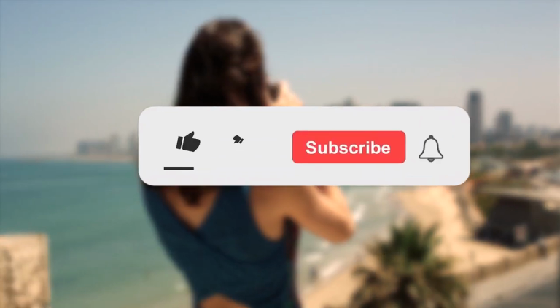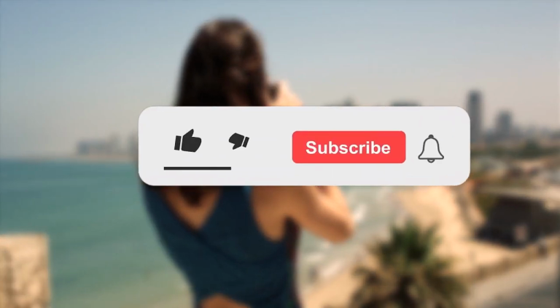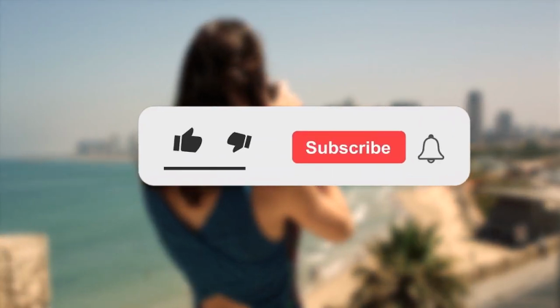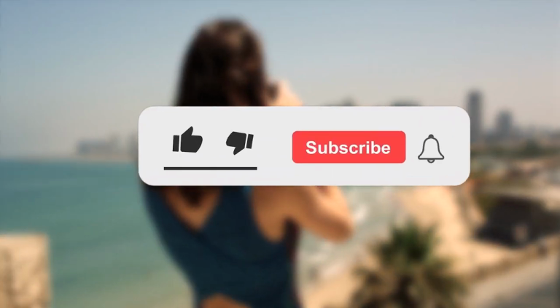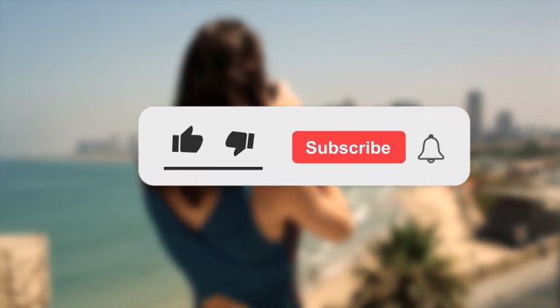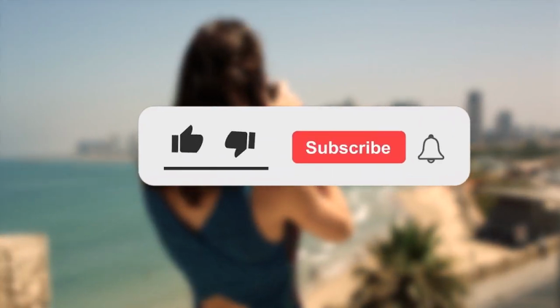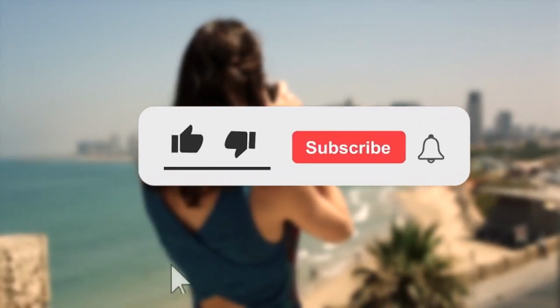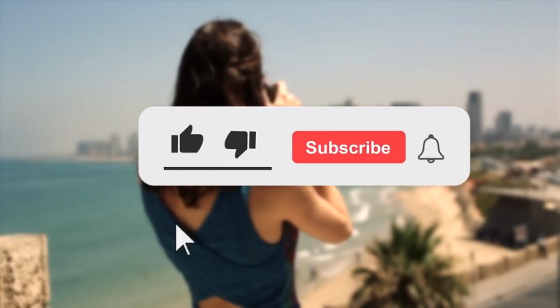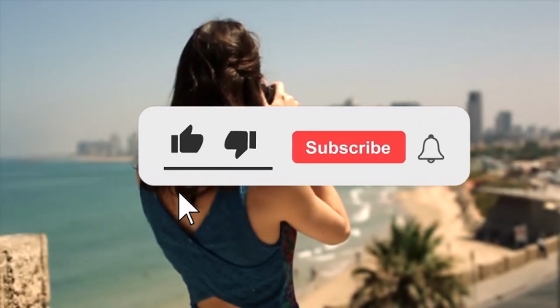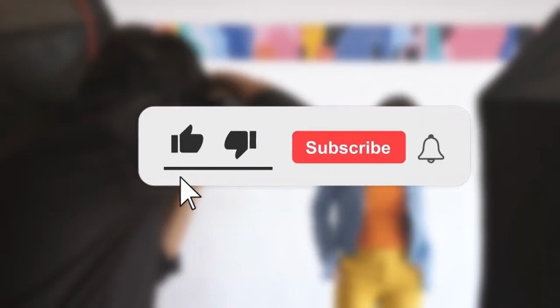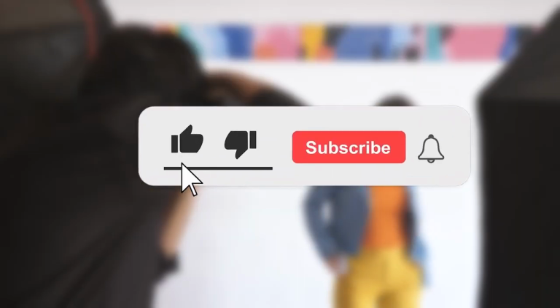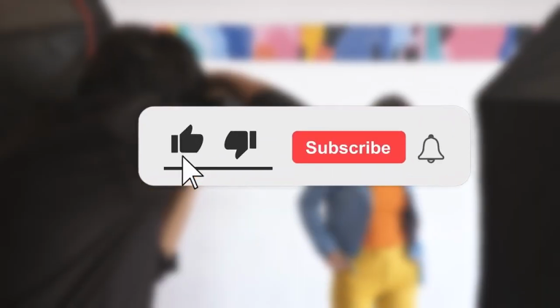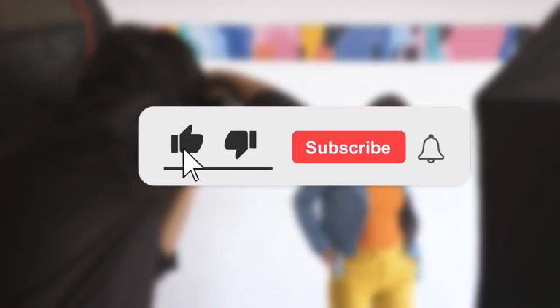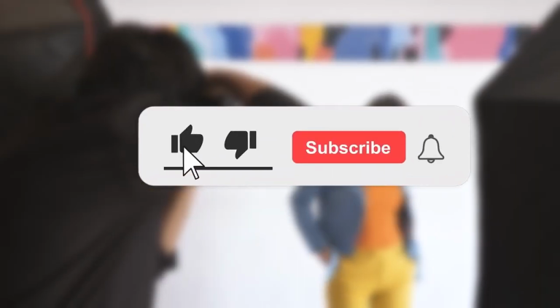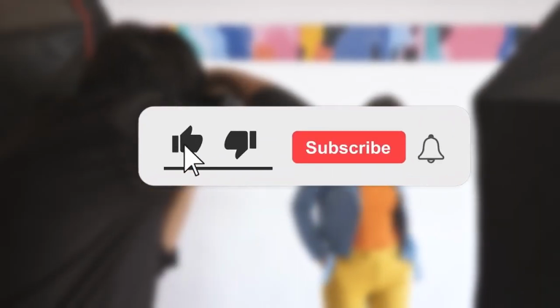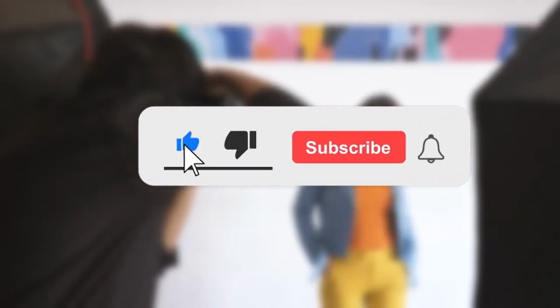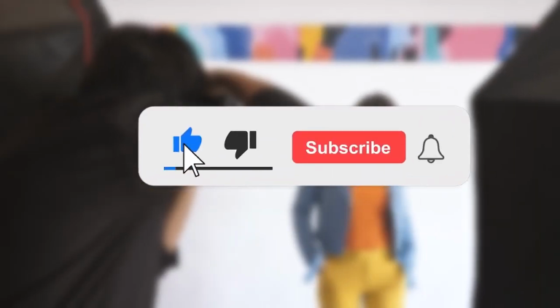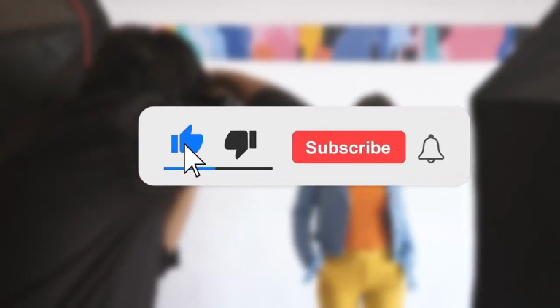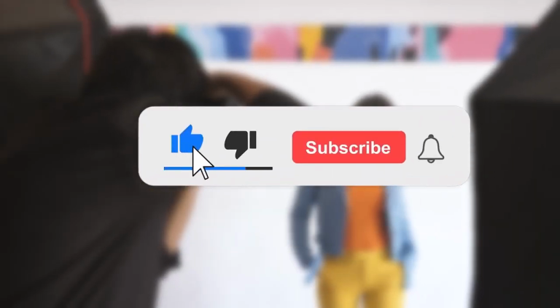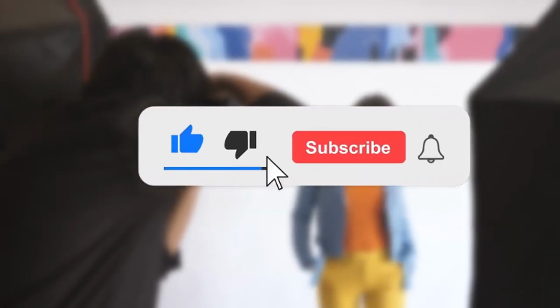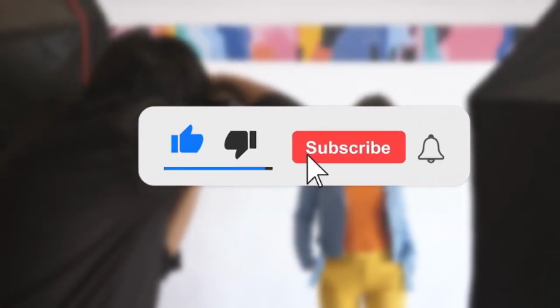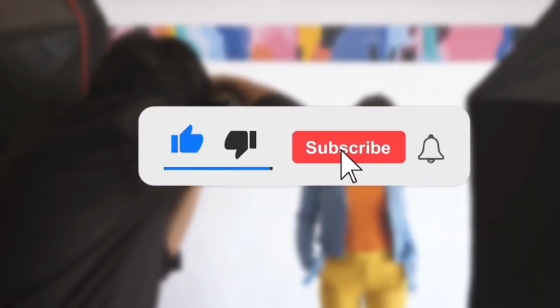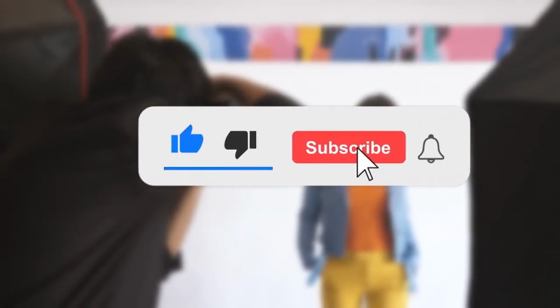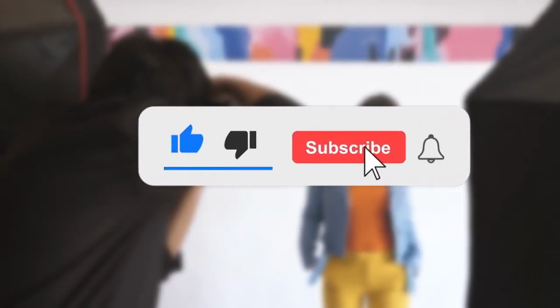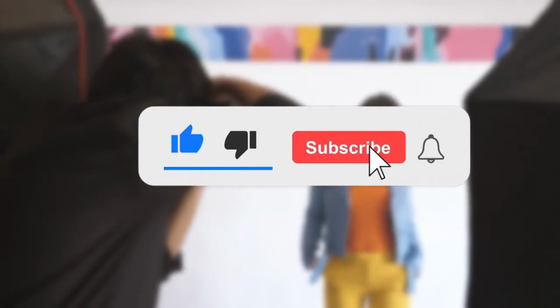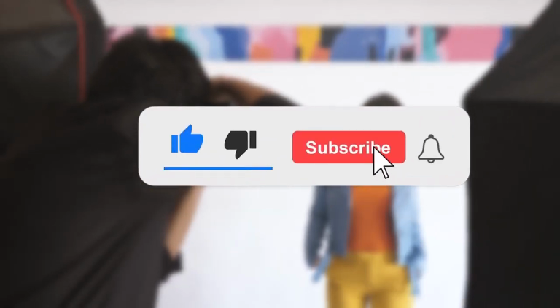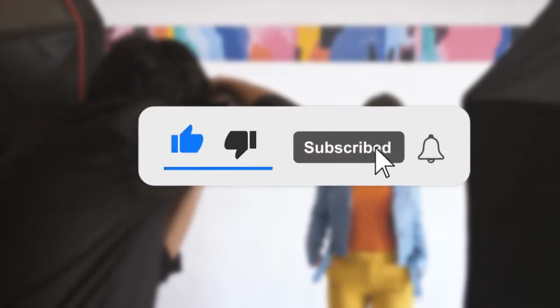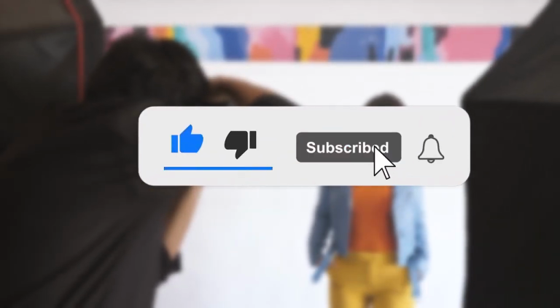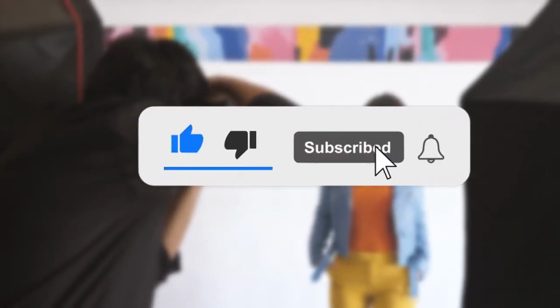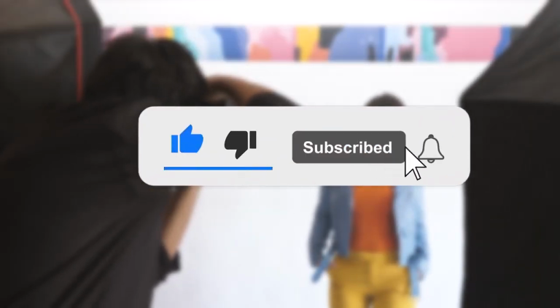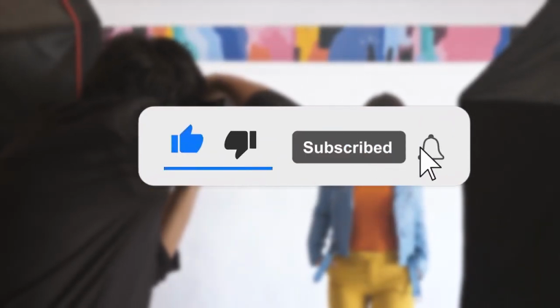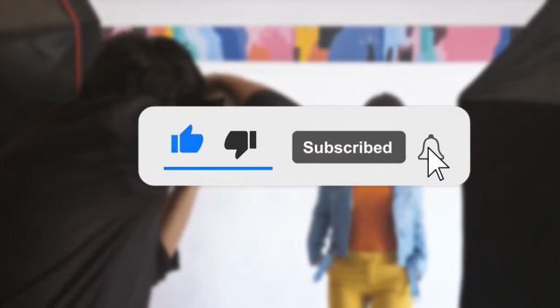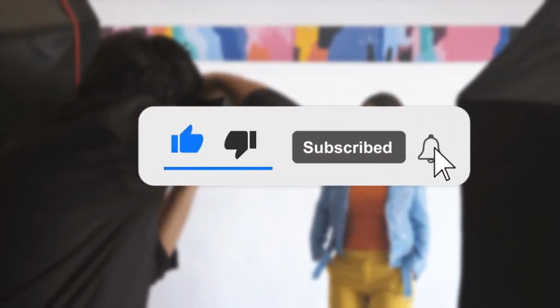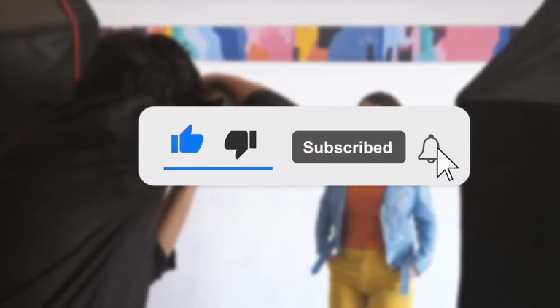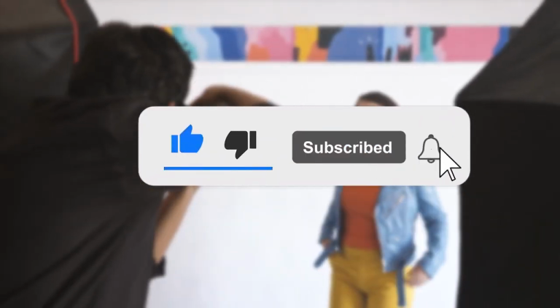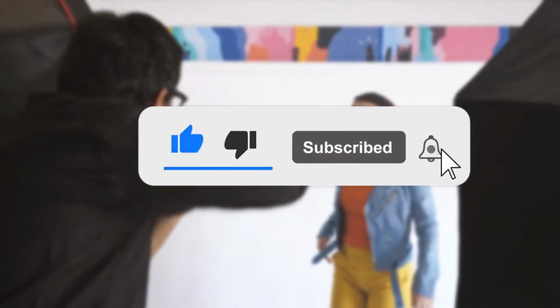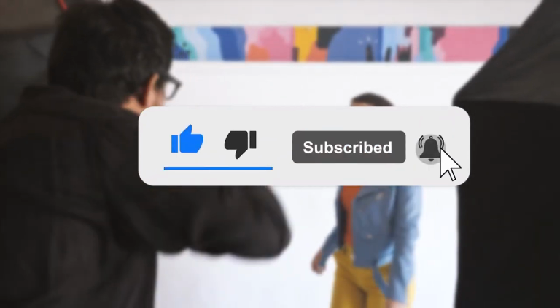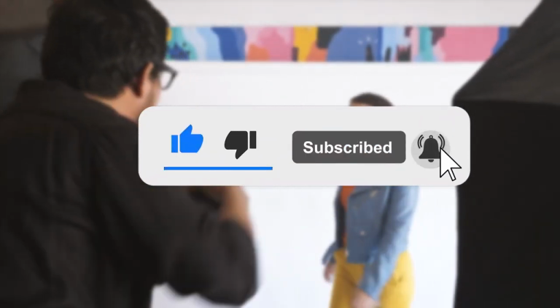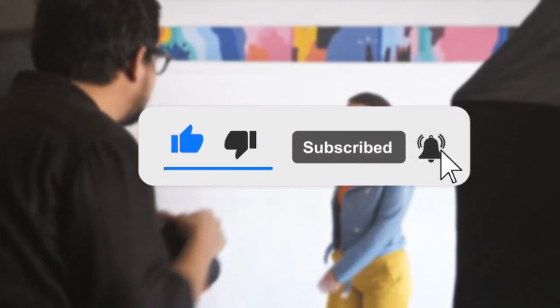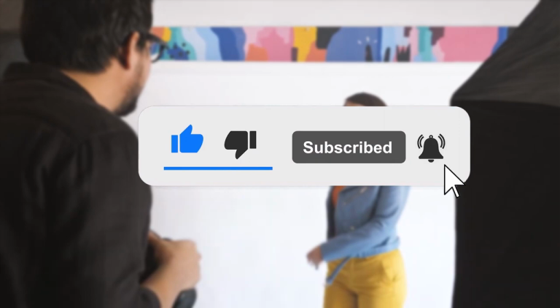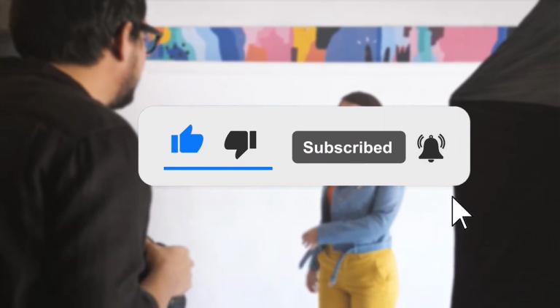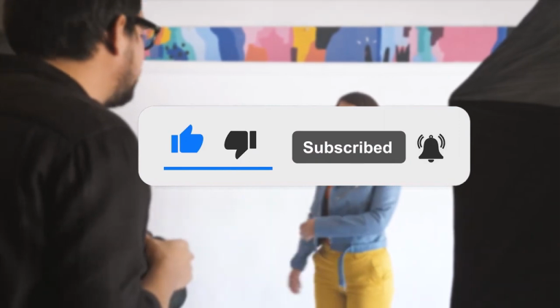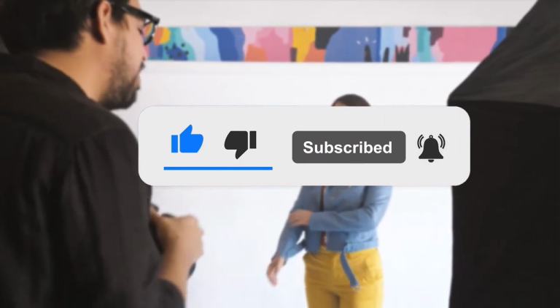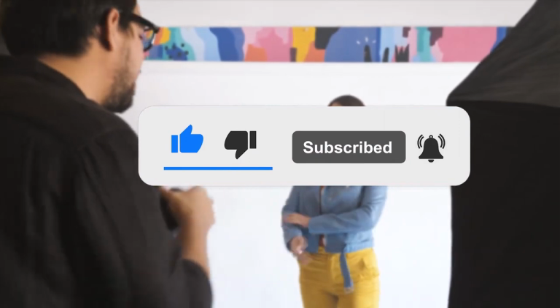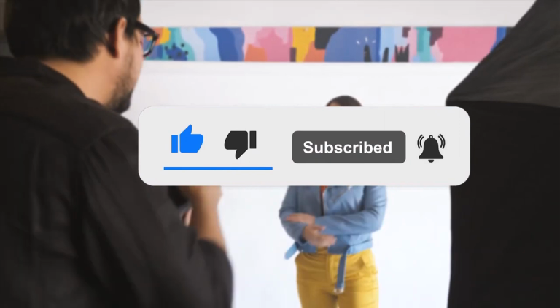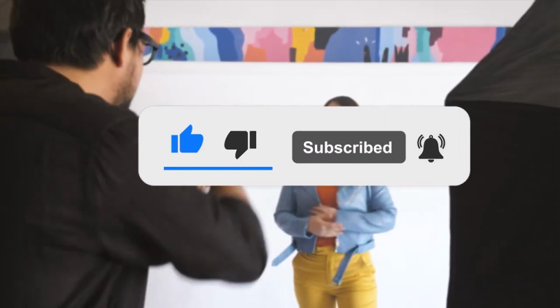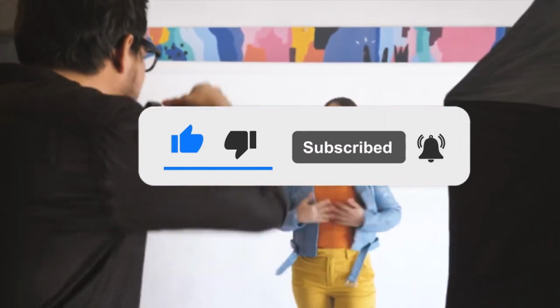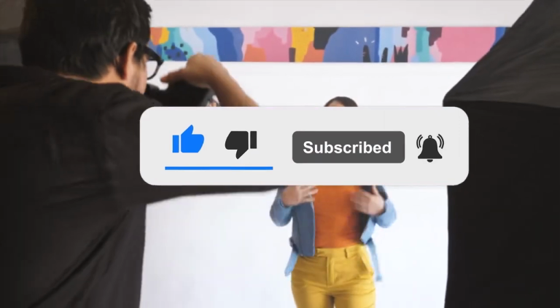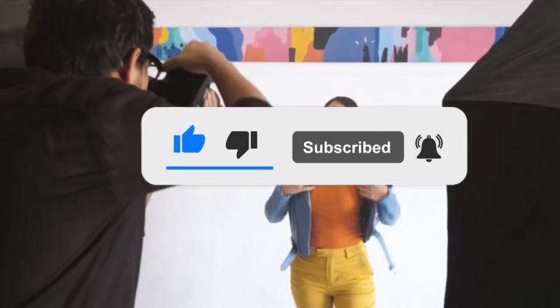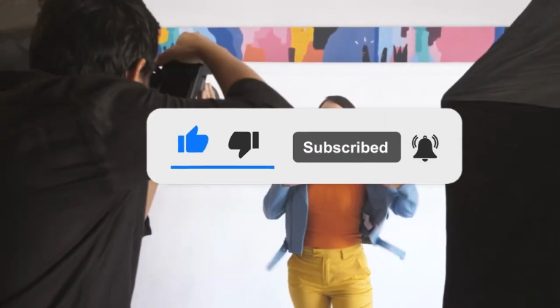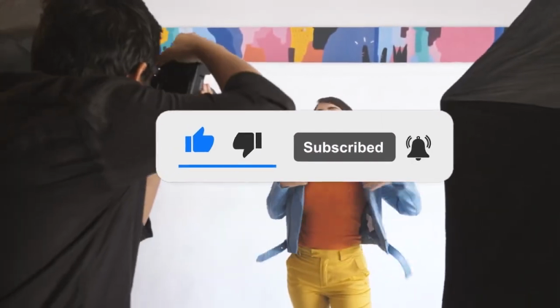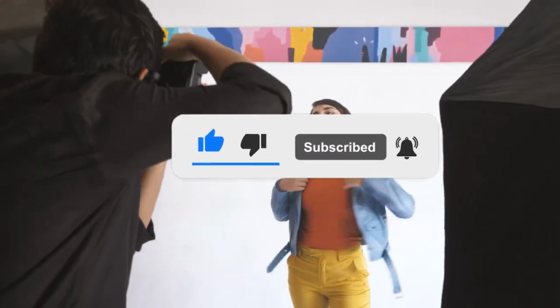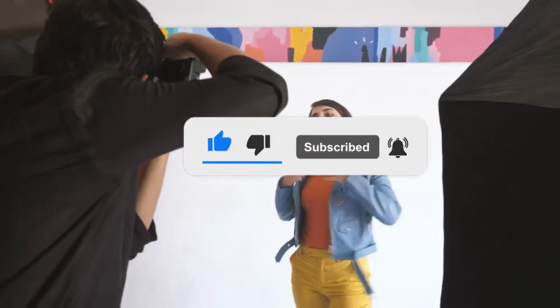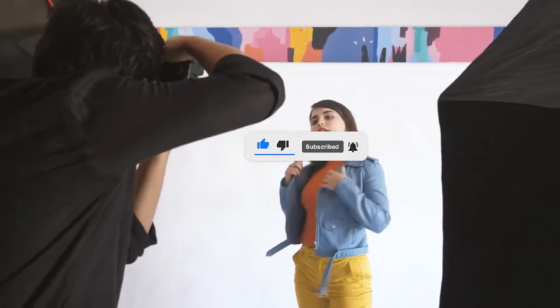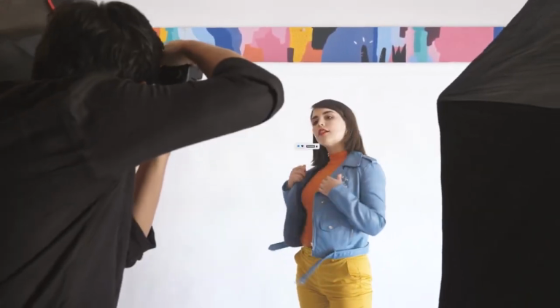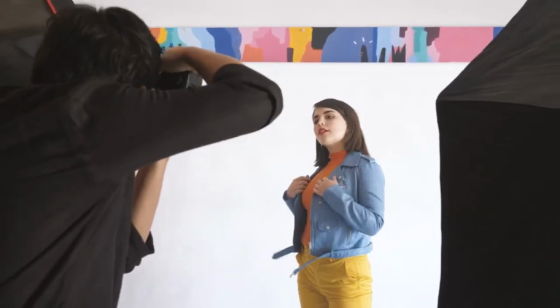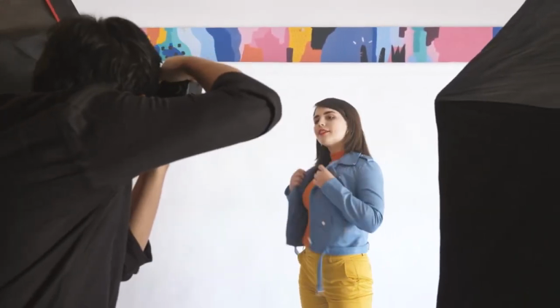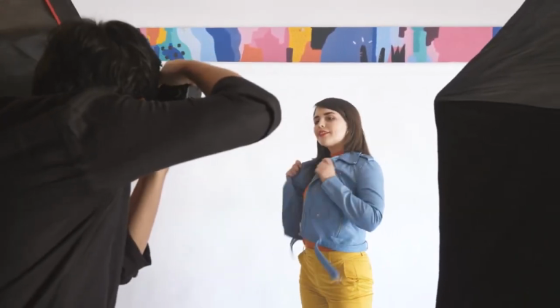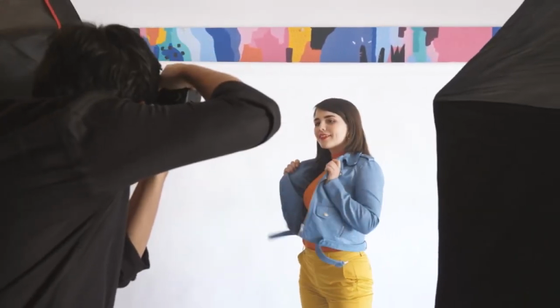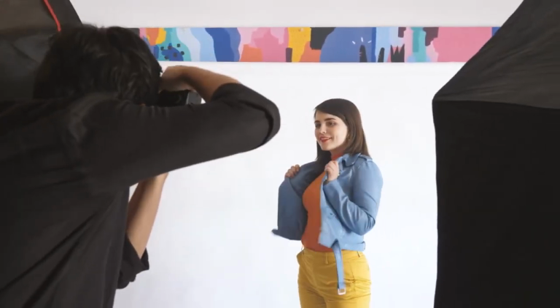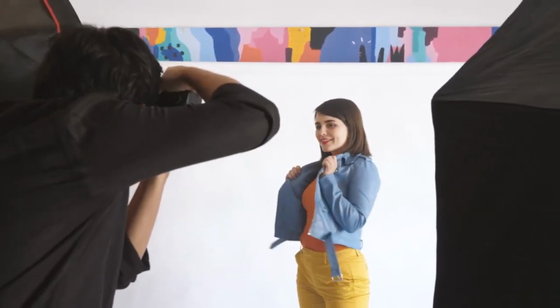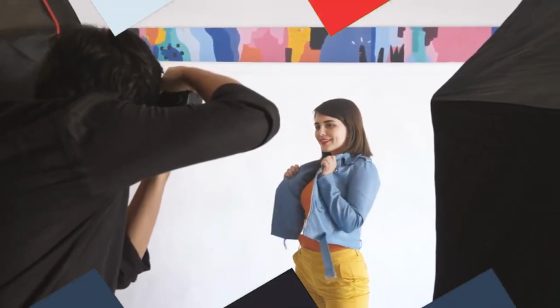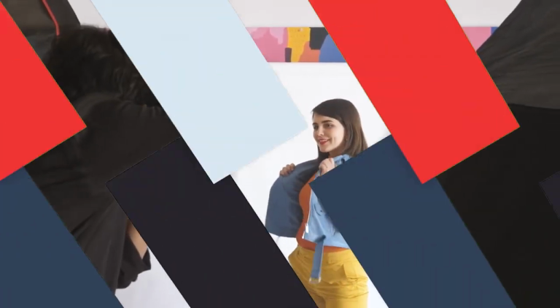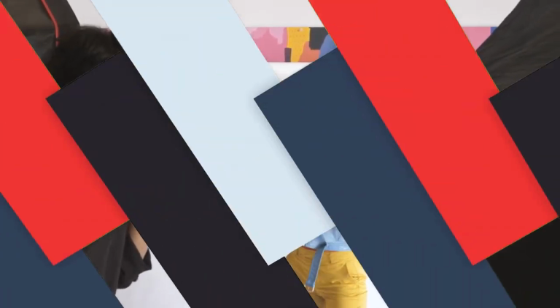And hey, at any point of this video, check out the links in the description below — I list out everything I mention. And without further ado, let's get started!